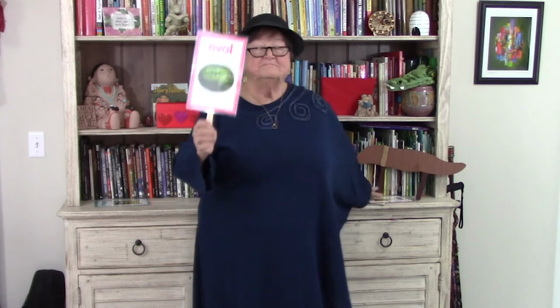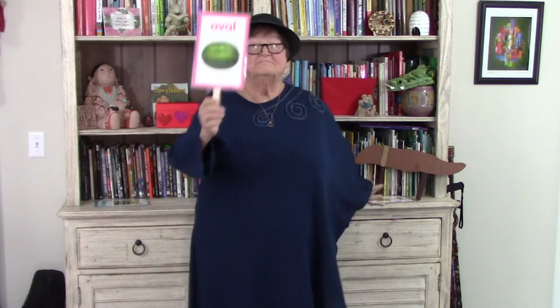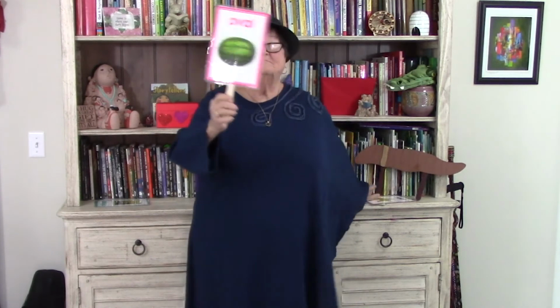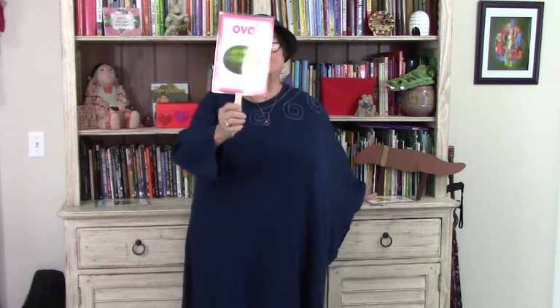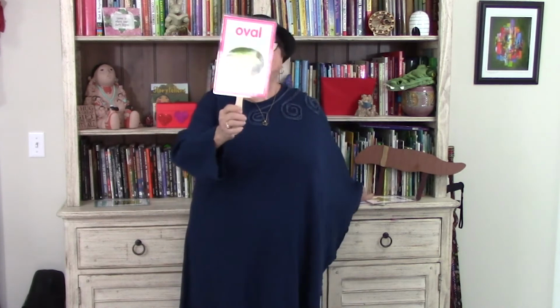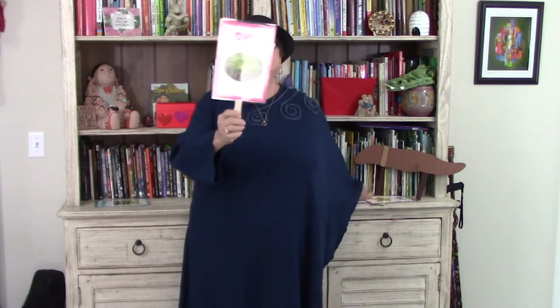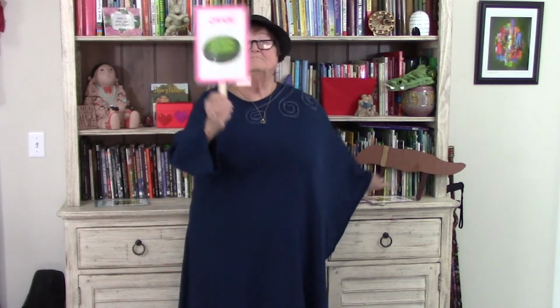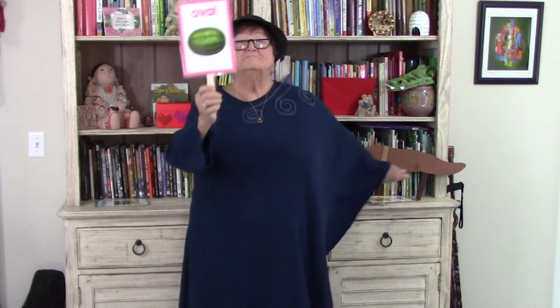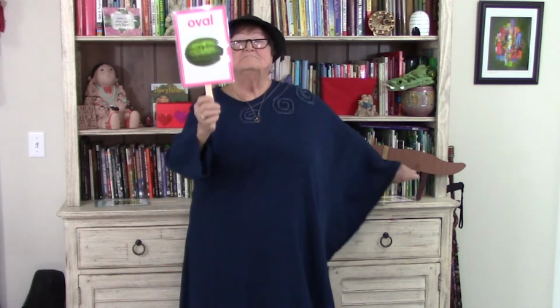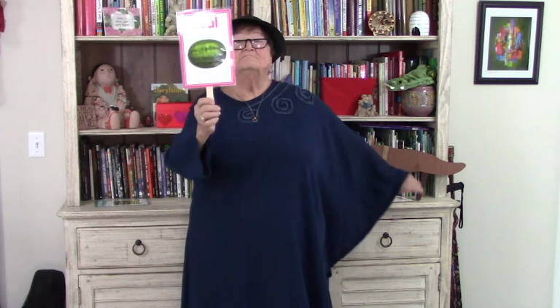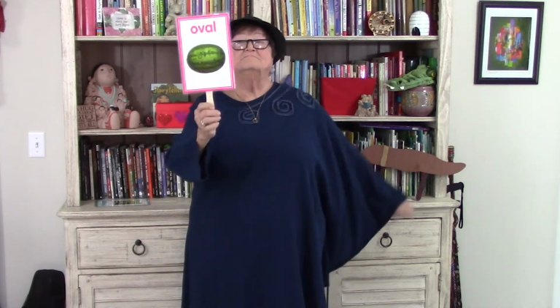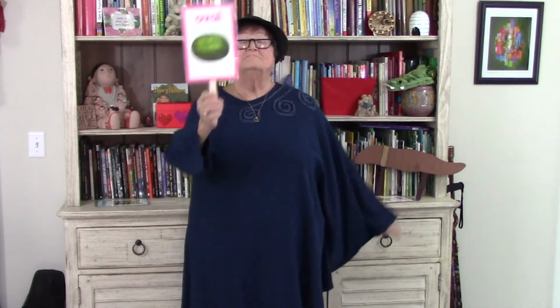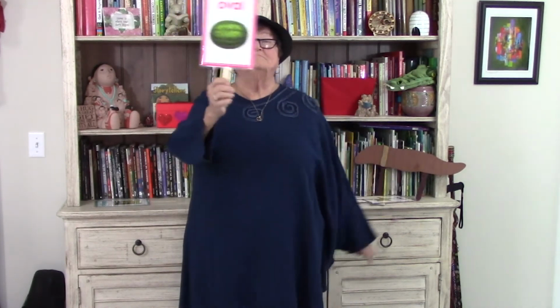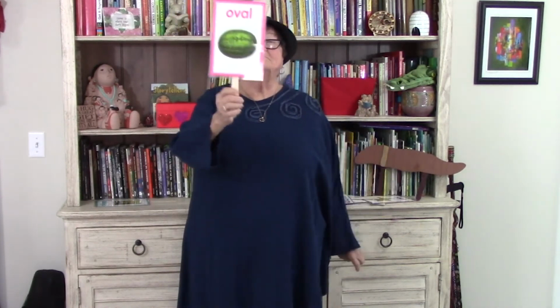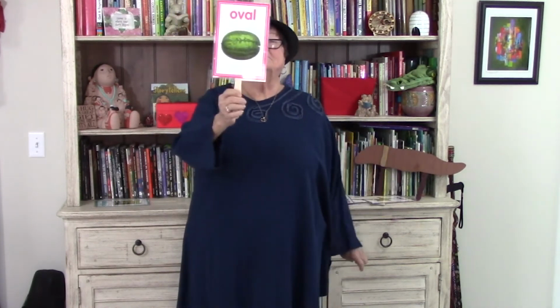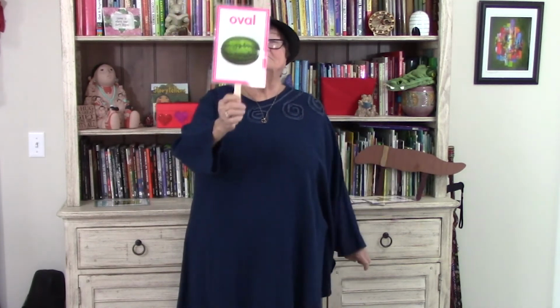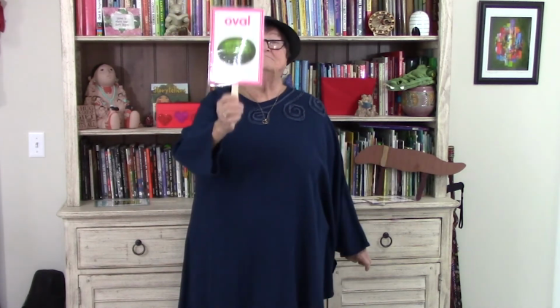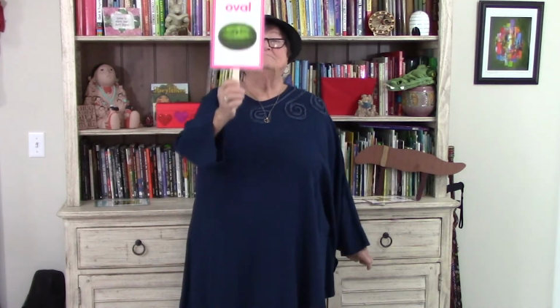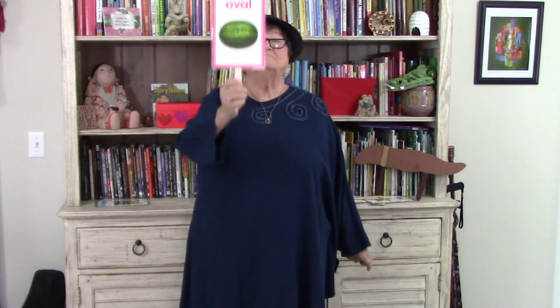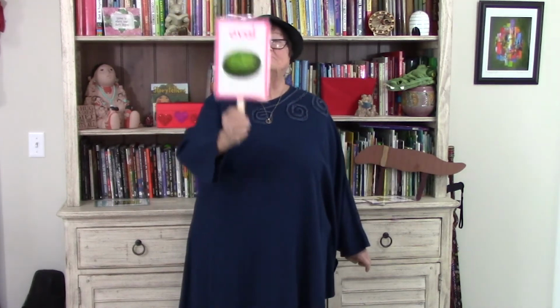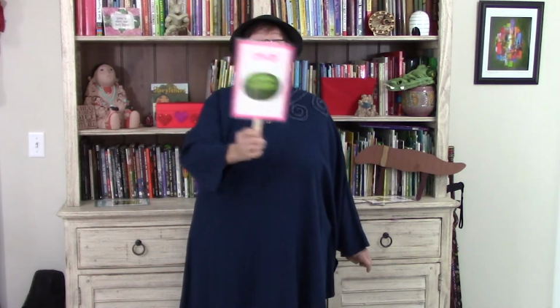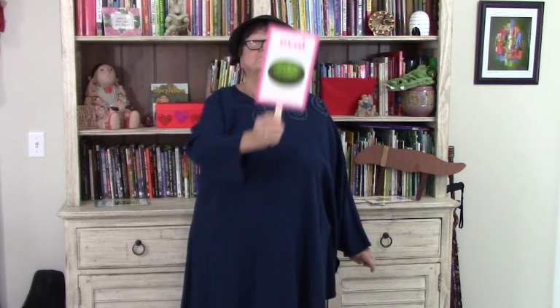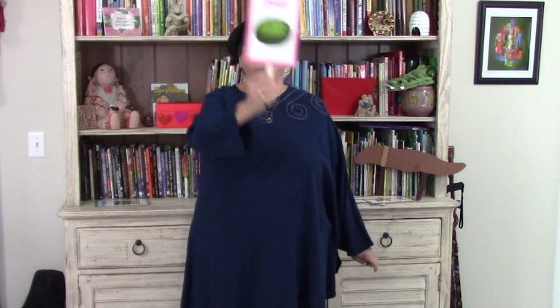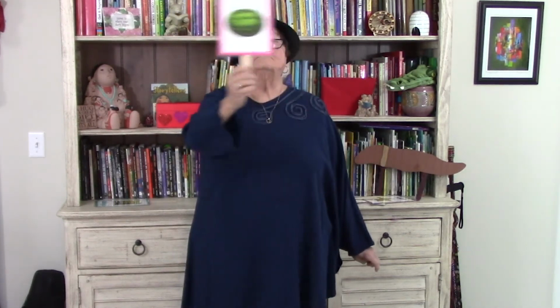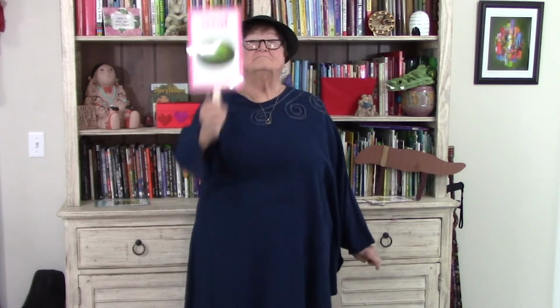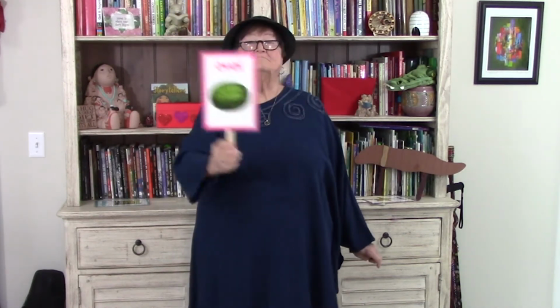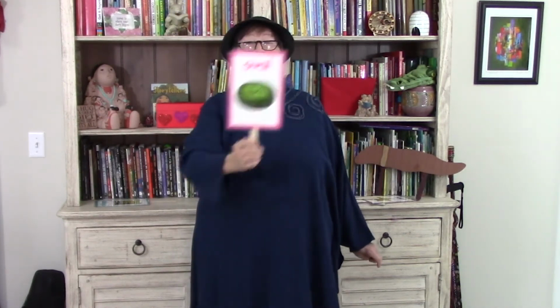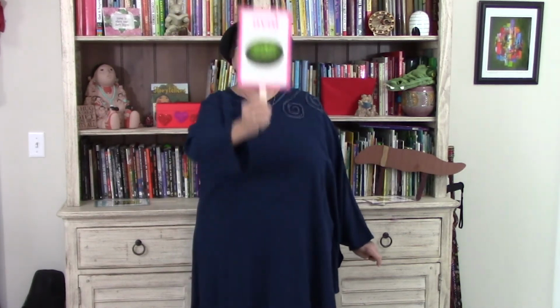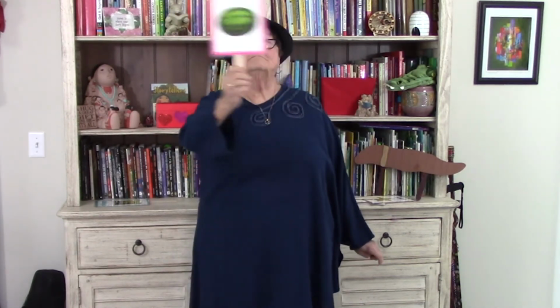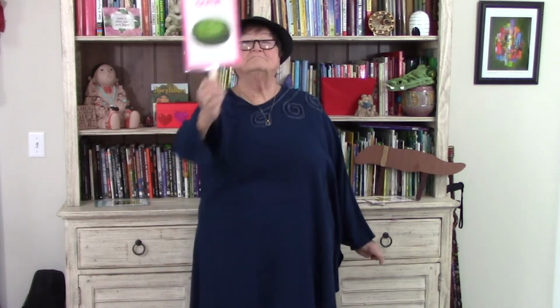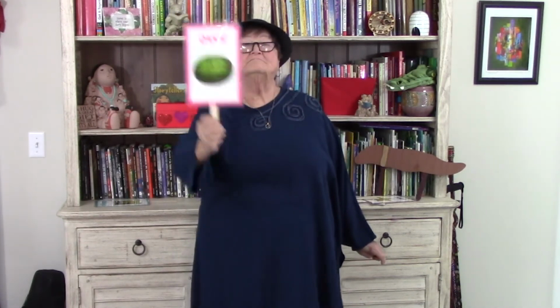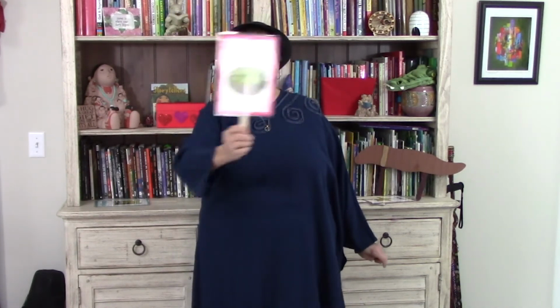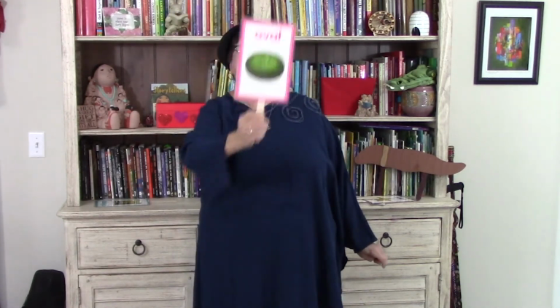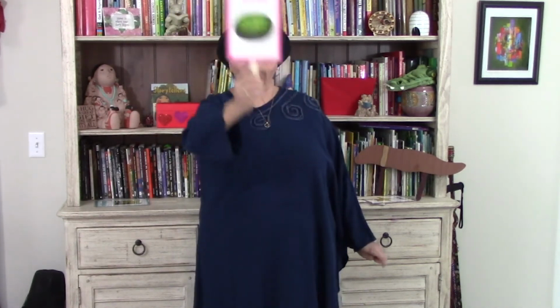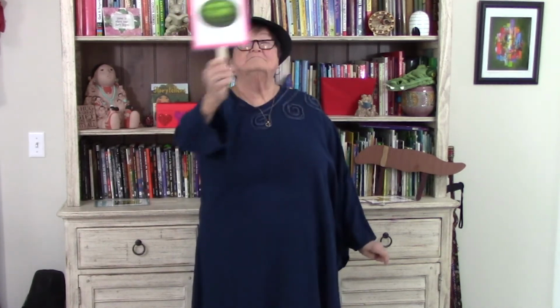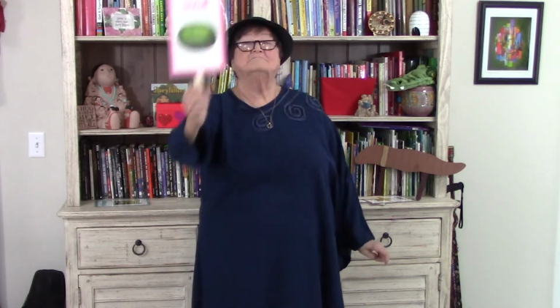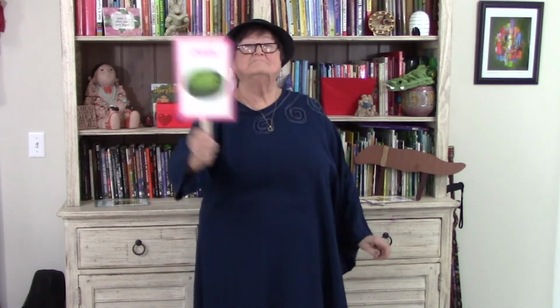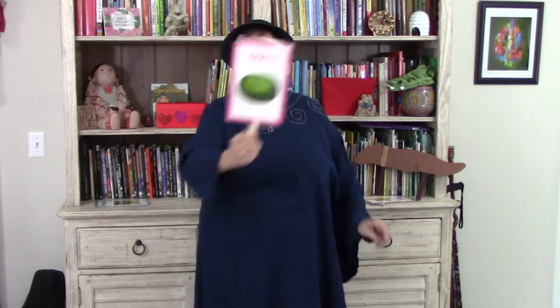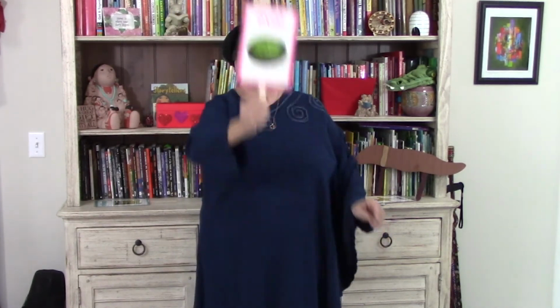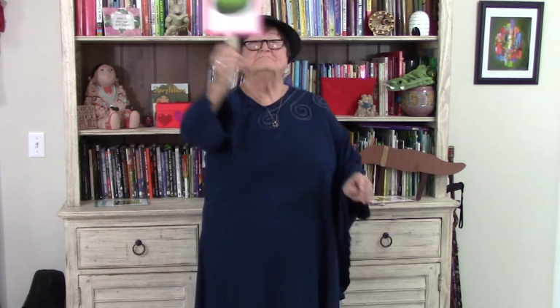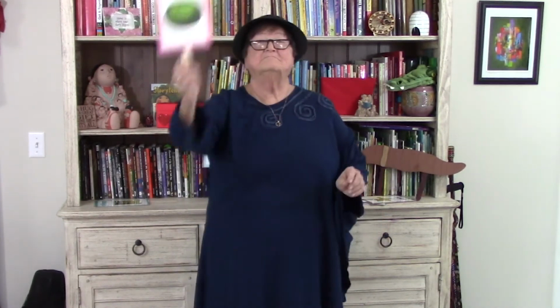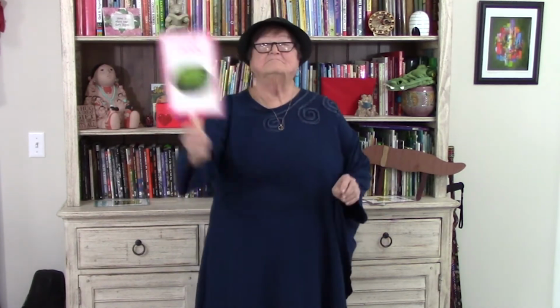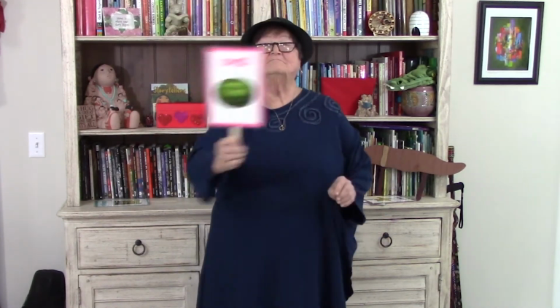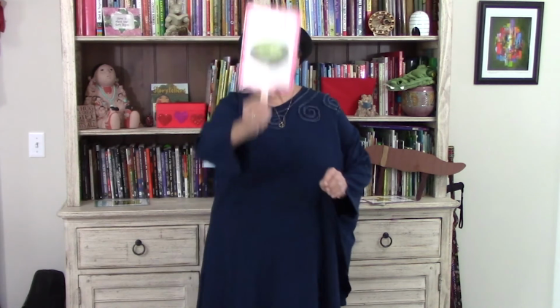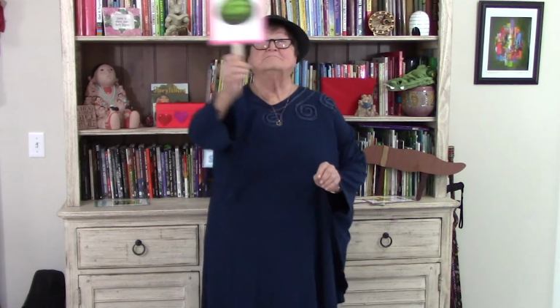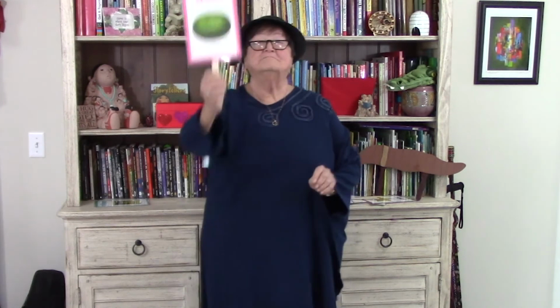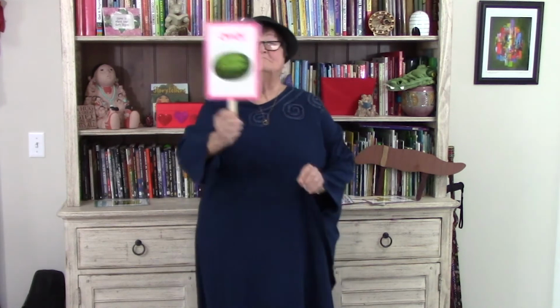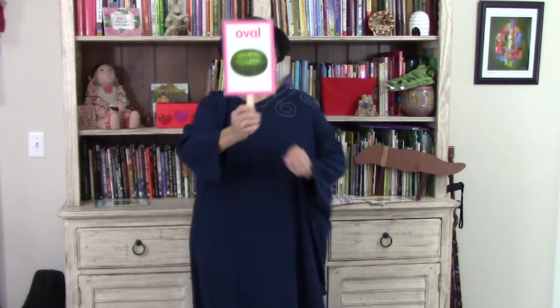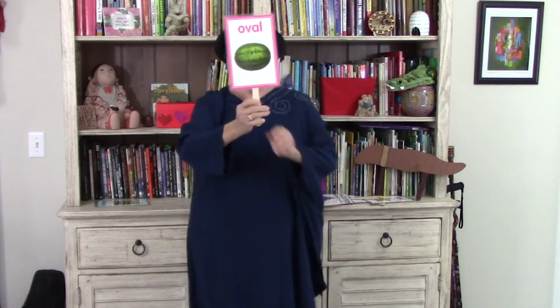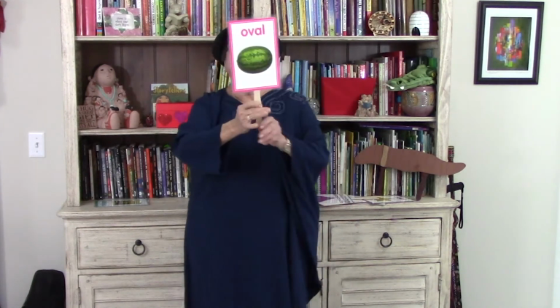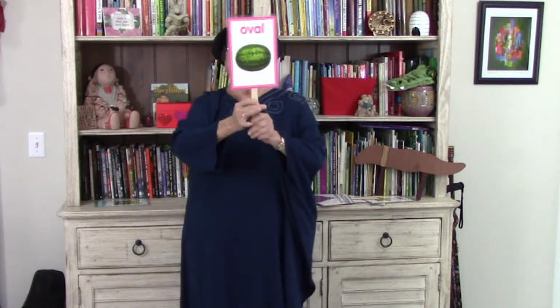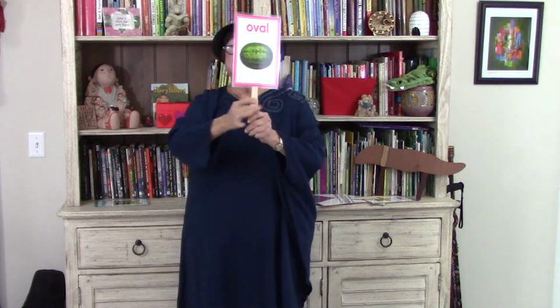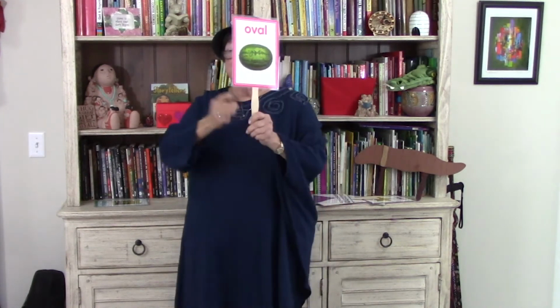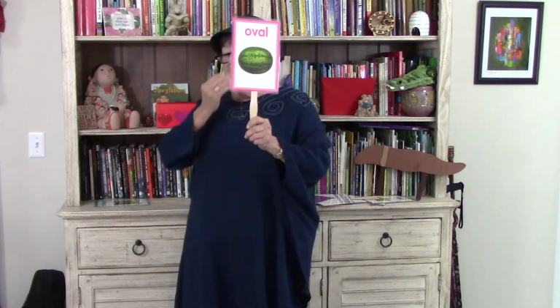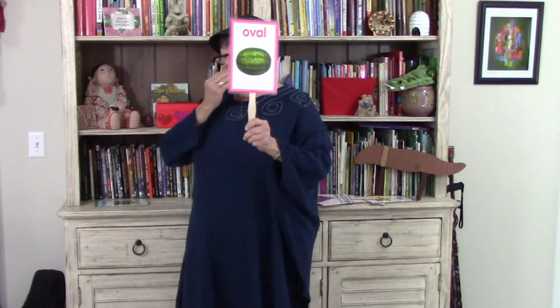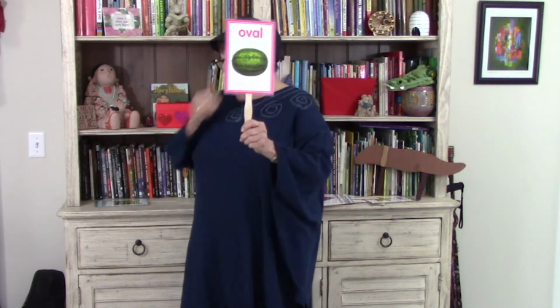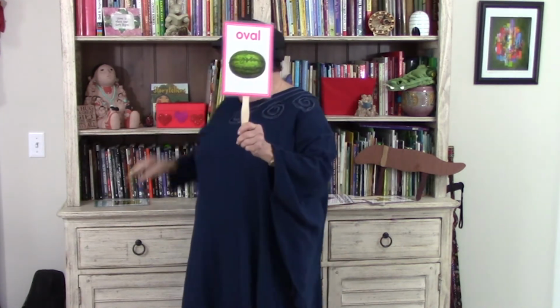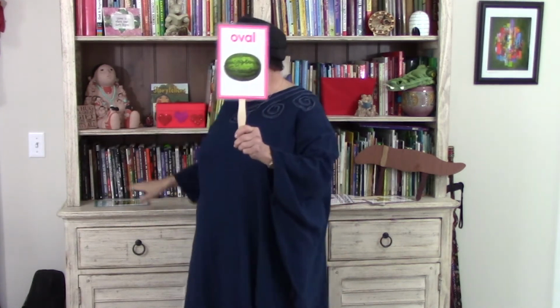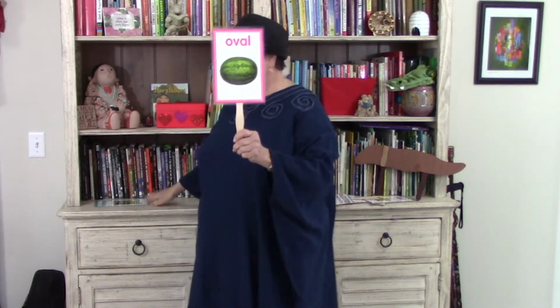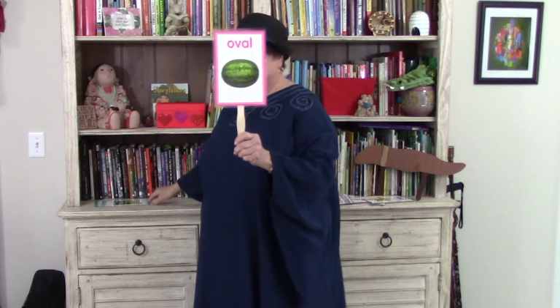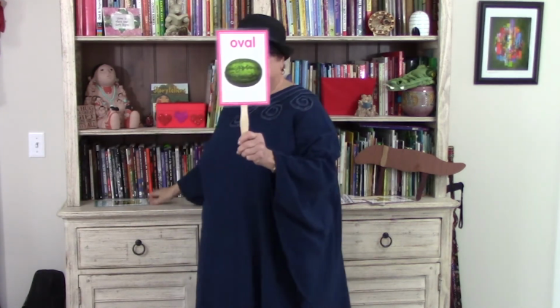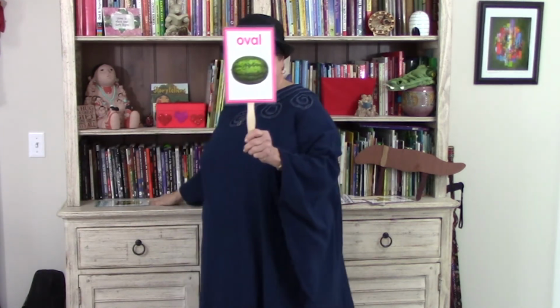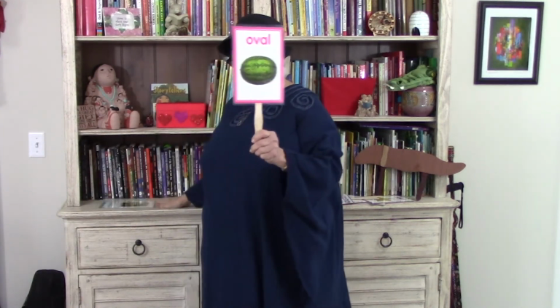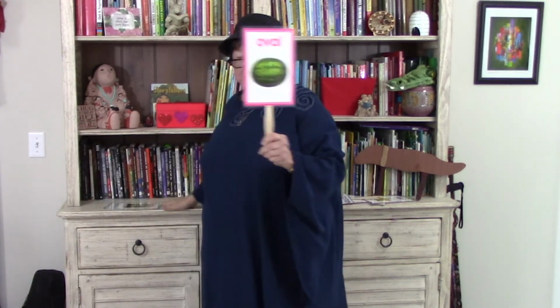Oval, oval, rolls like an egg. Oval, oval, you have no leg.